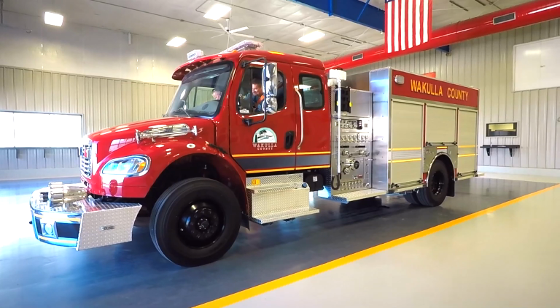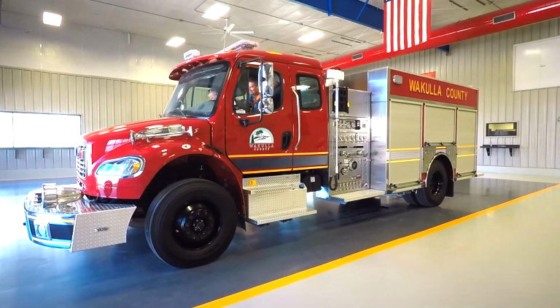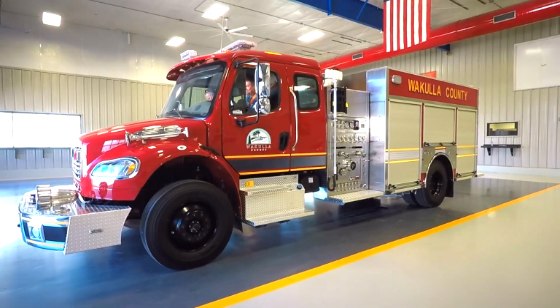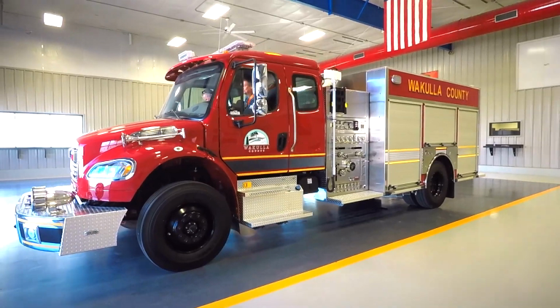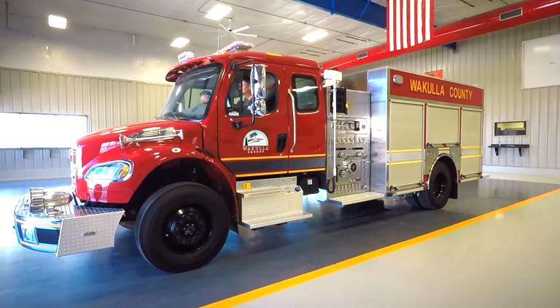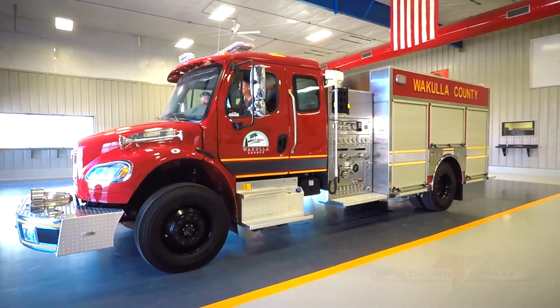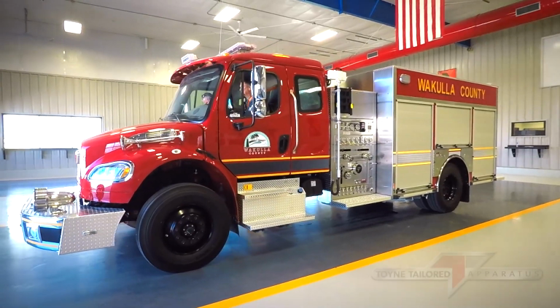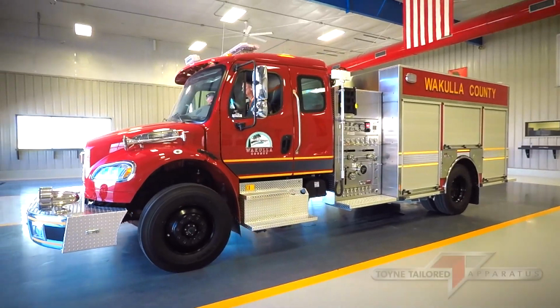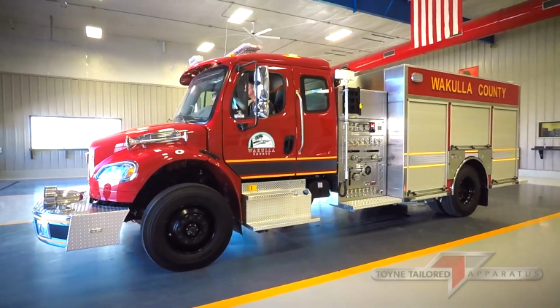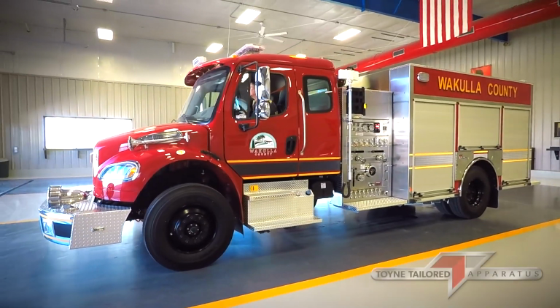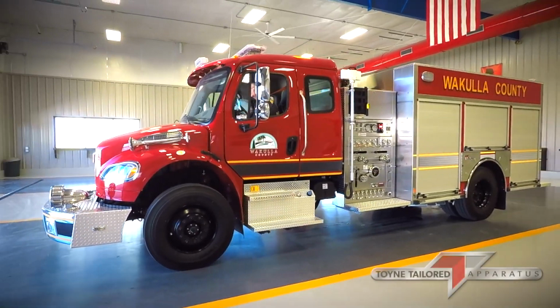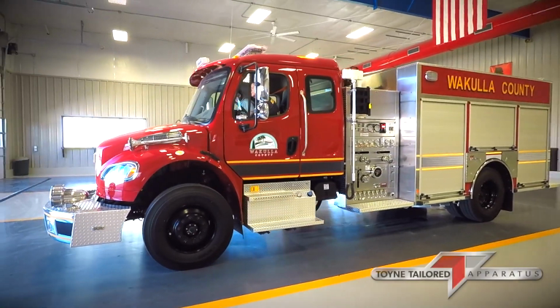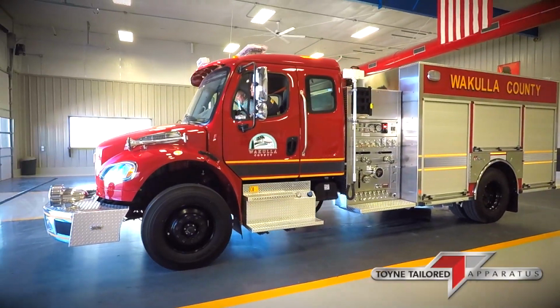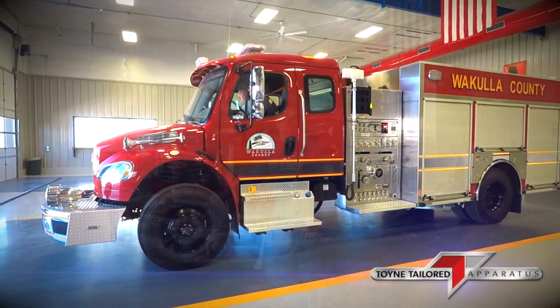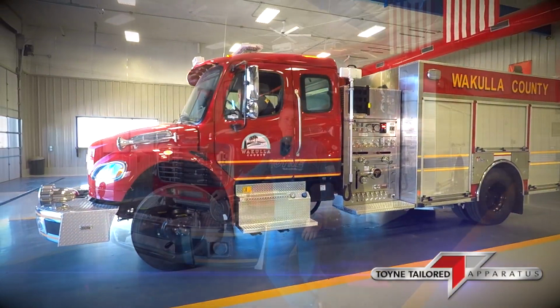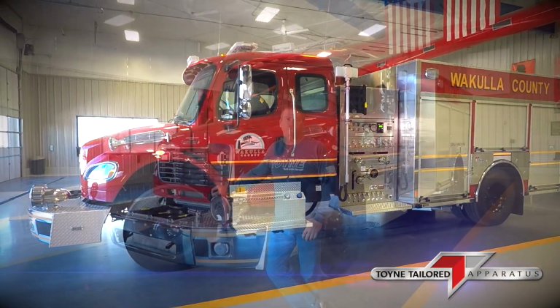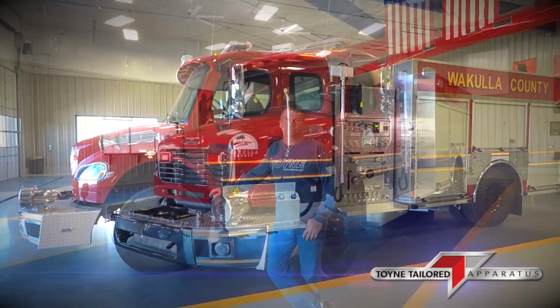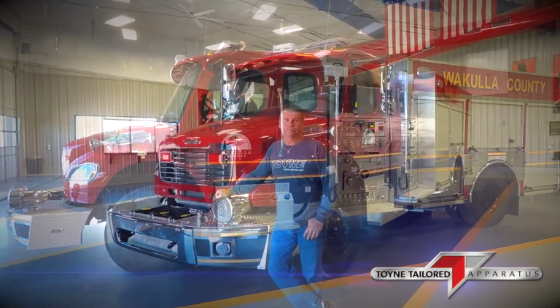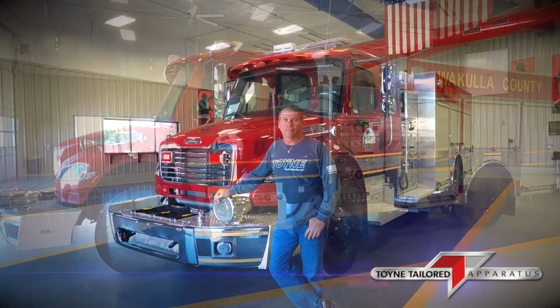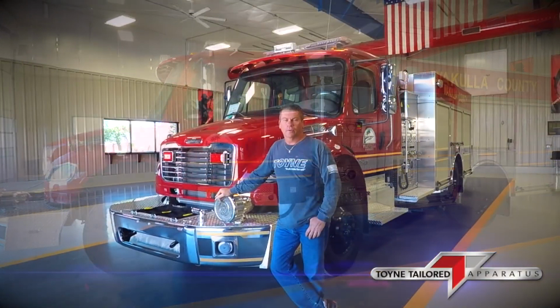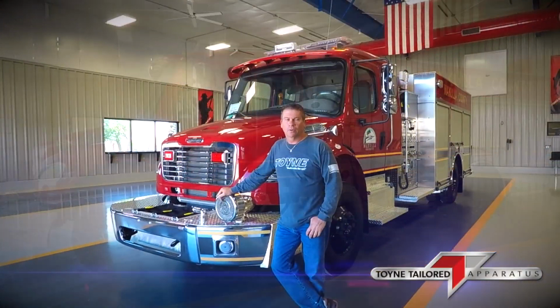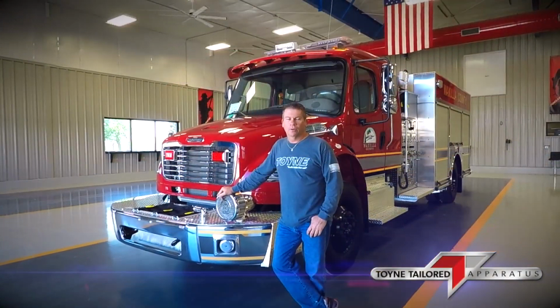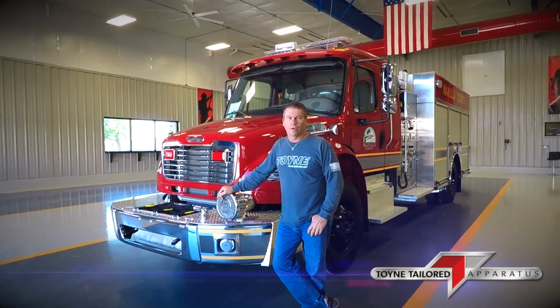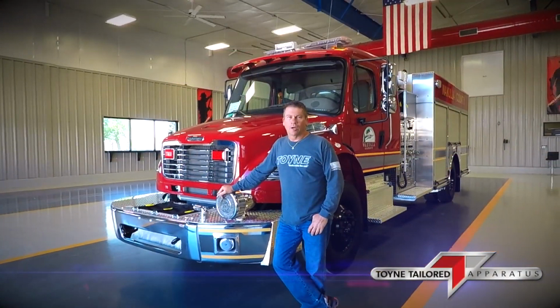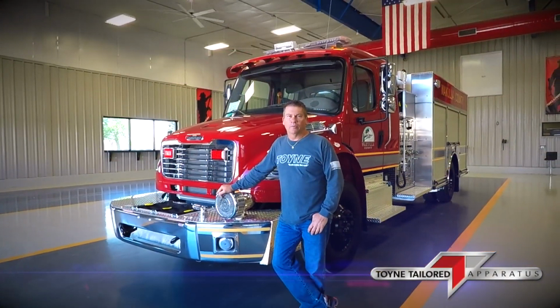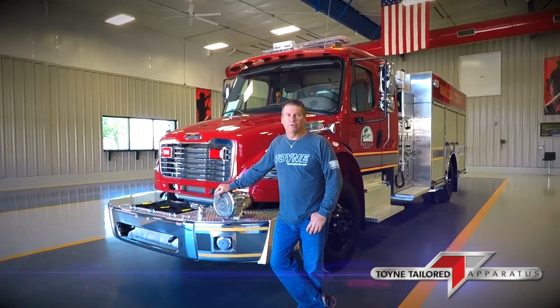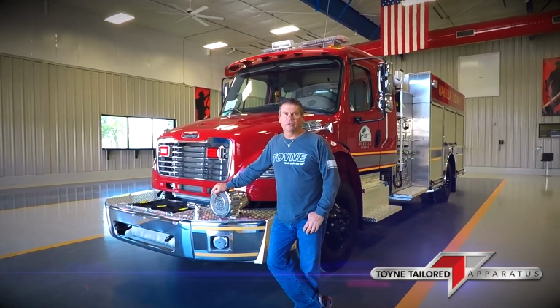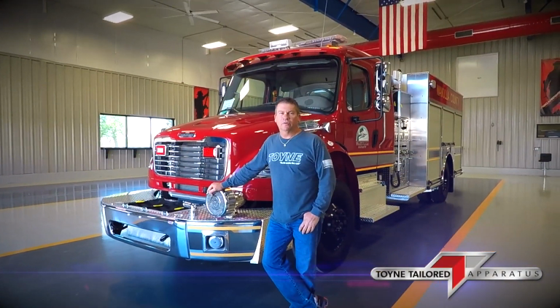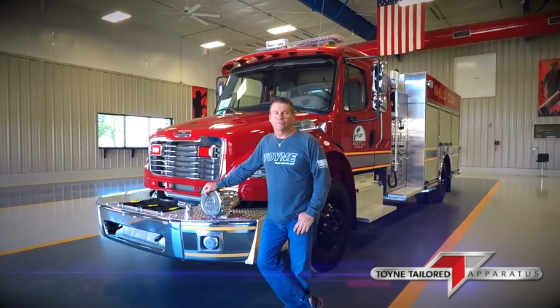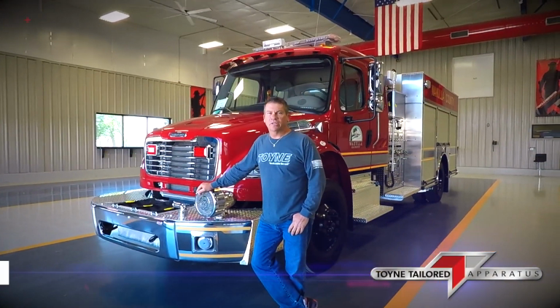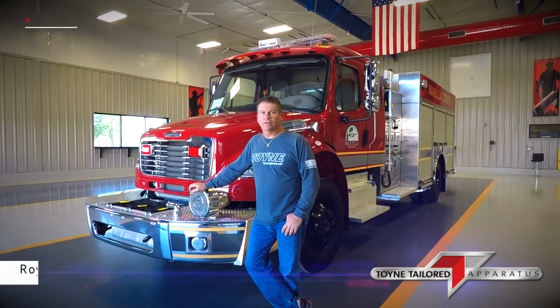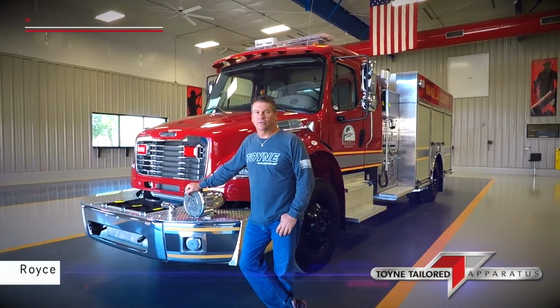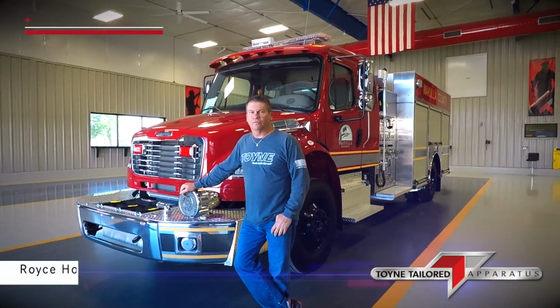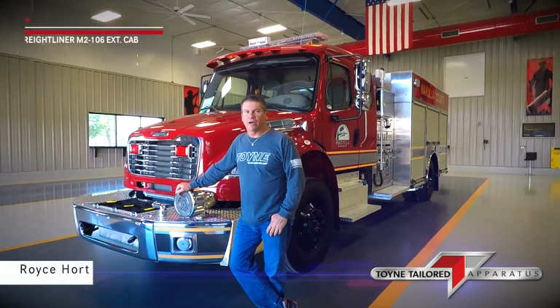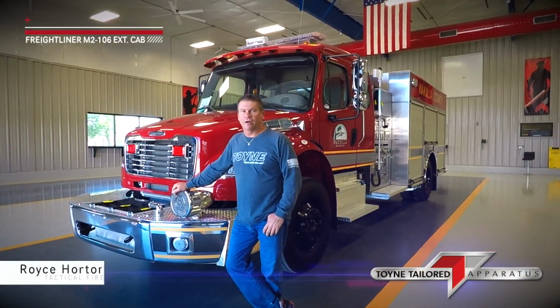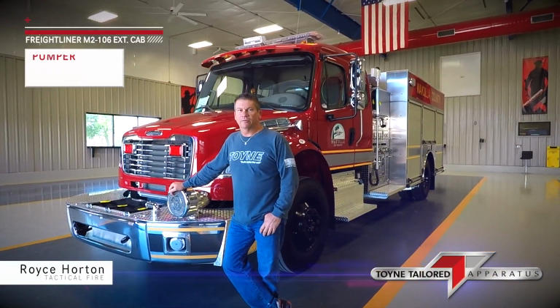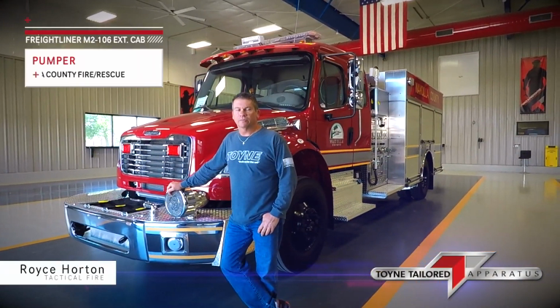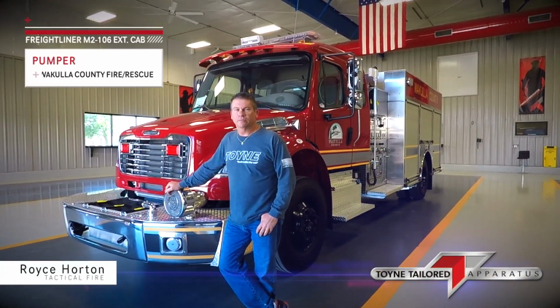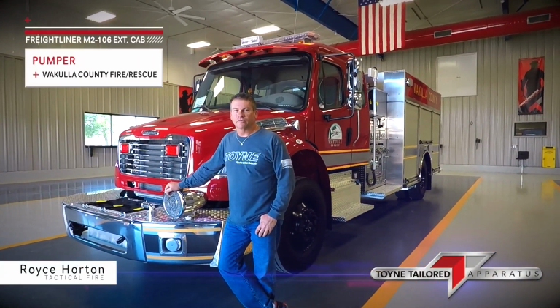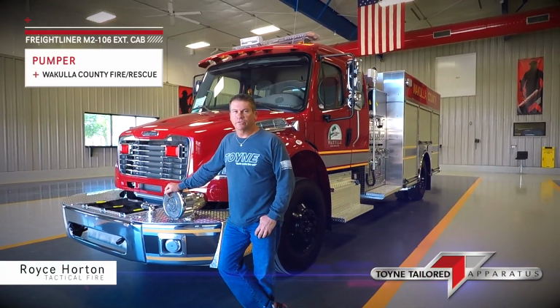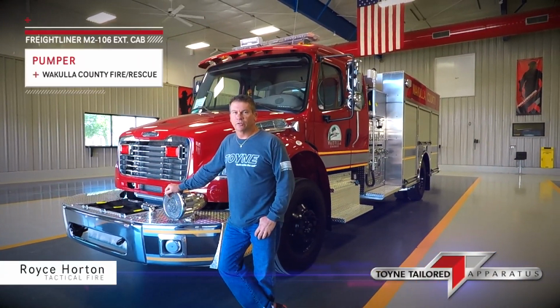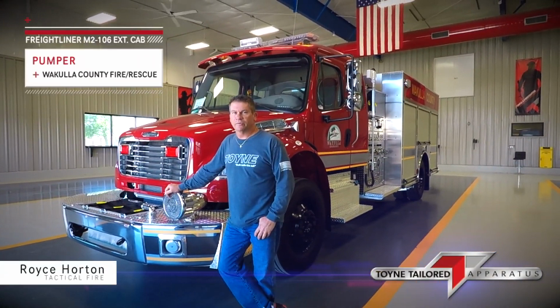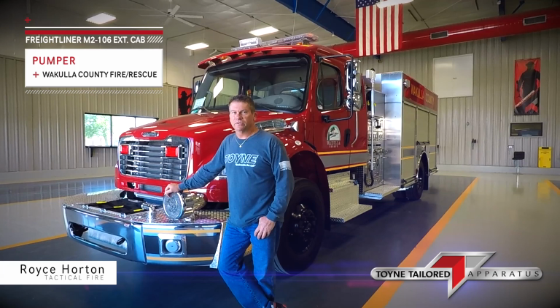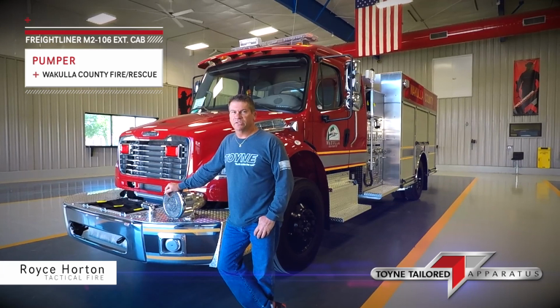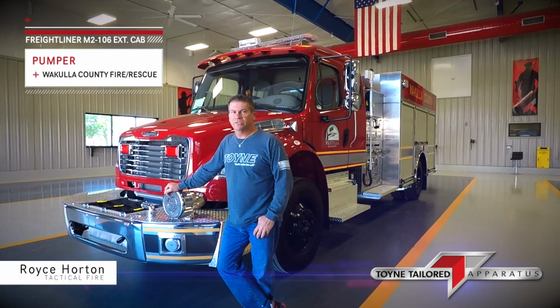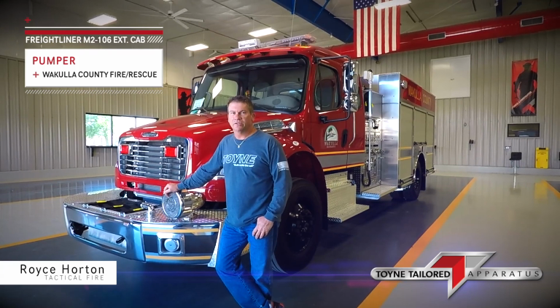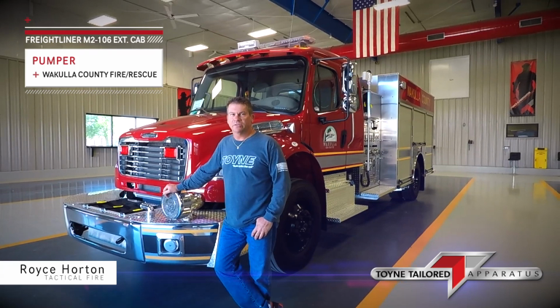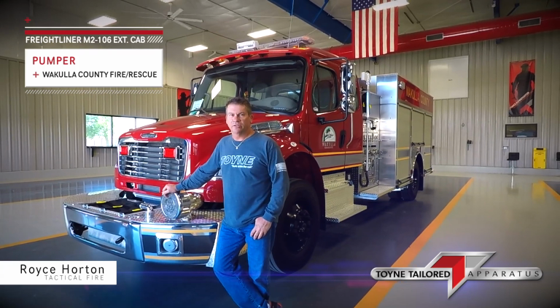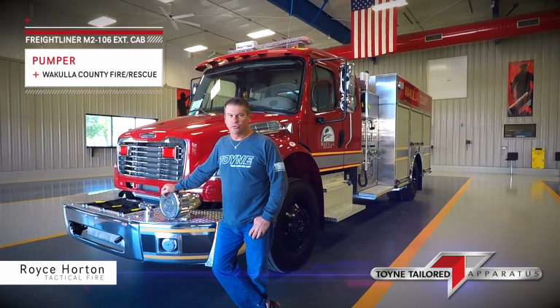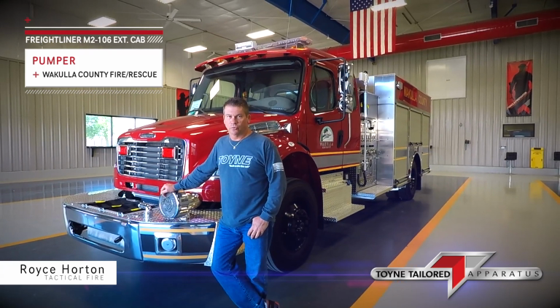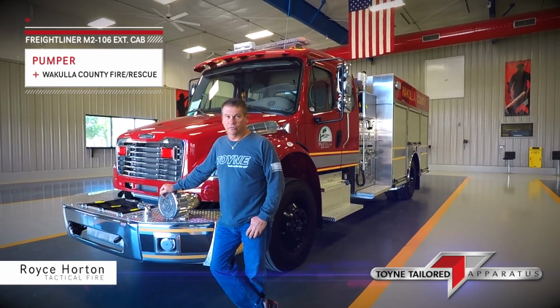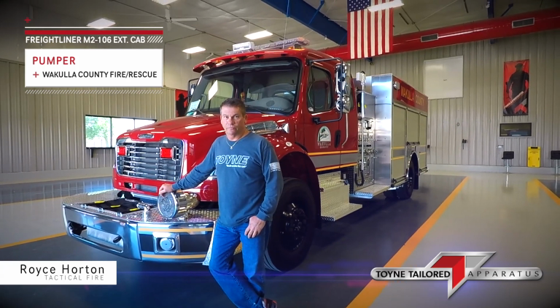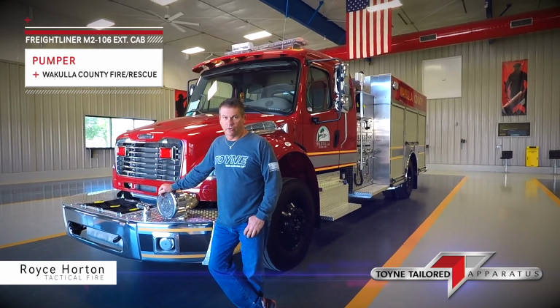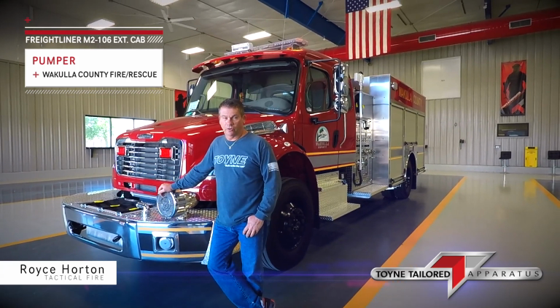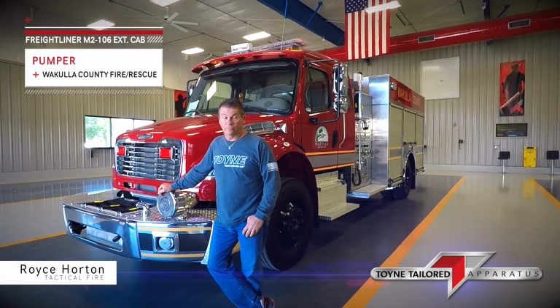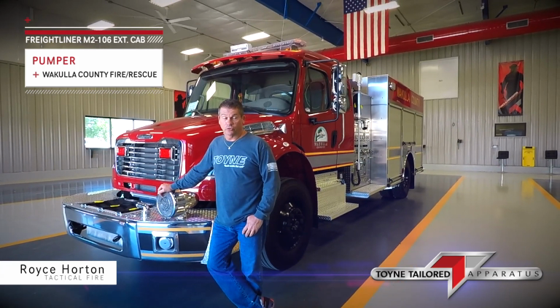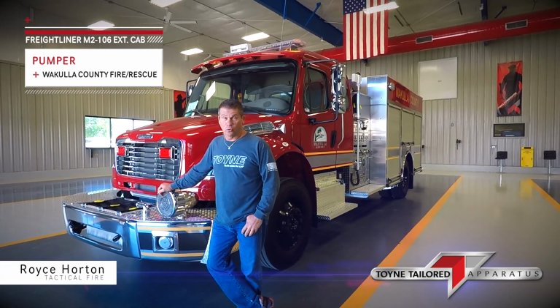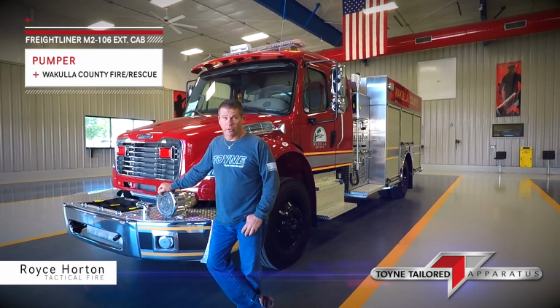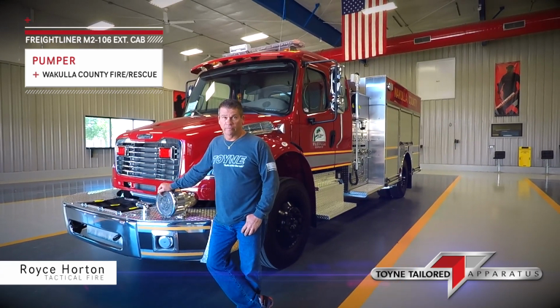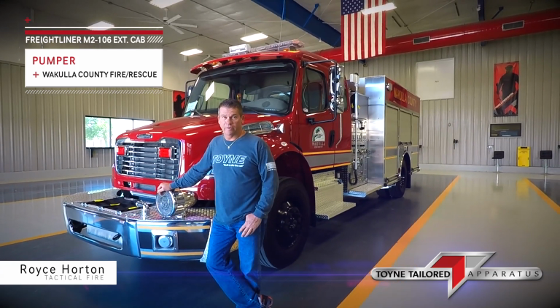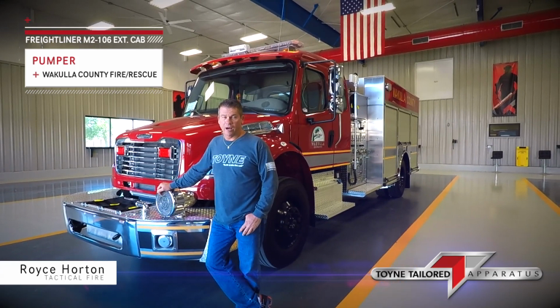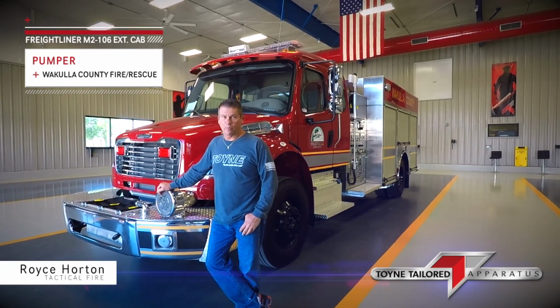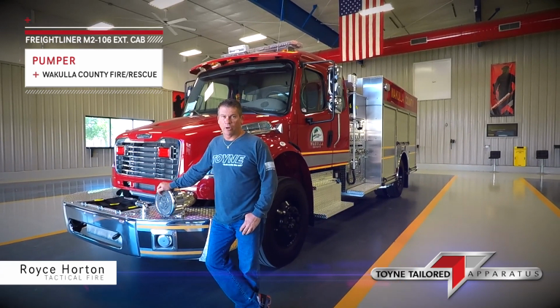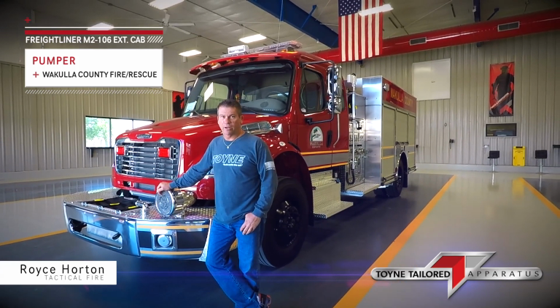Good afternoon. I'm Roy Shorten. I'm the dealer for Tactical Fire. We serve East Tennessee, Georgia, and Florida for towing fire apparatus.